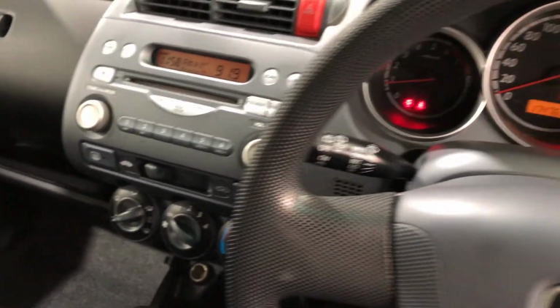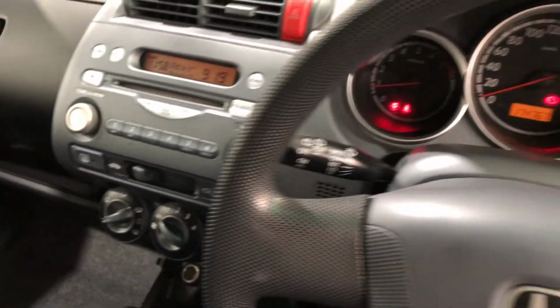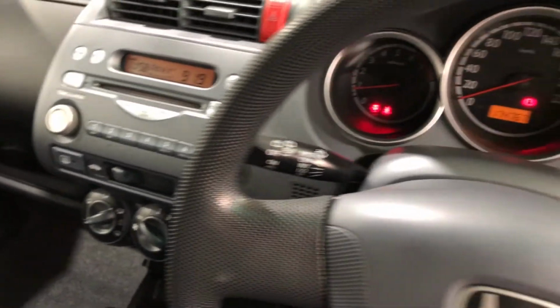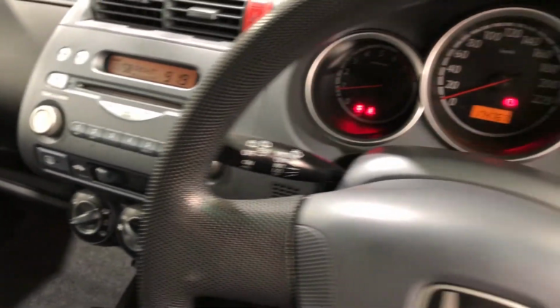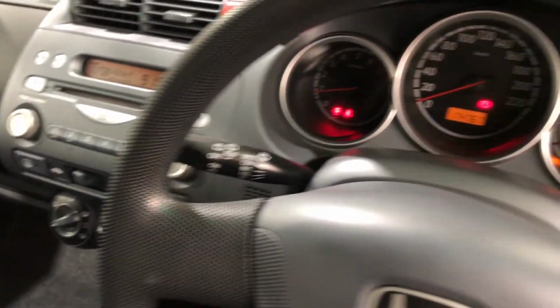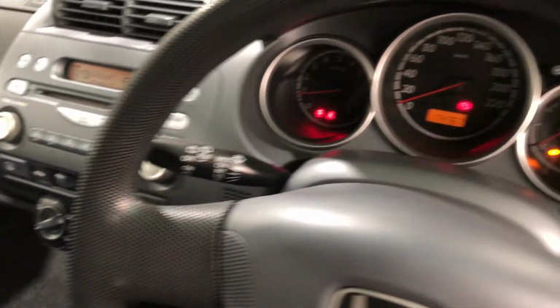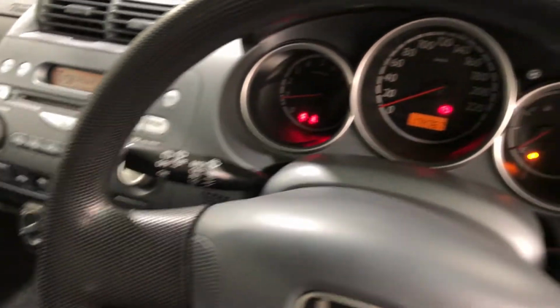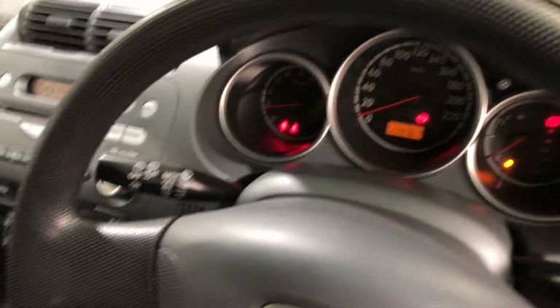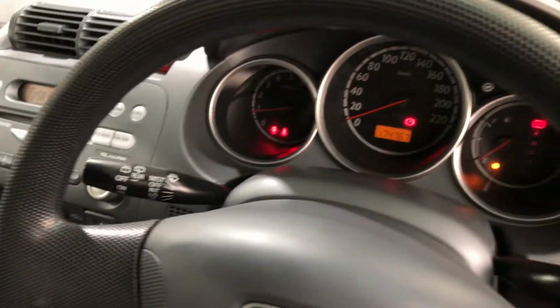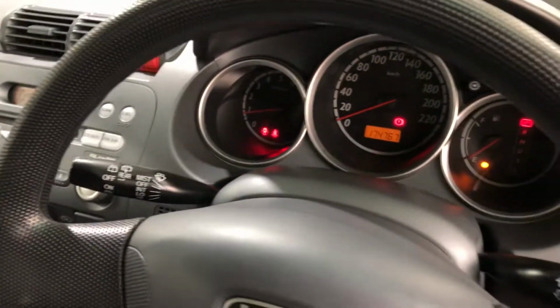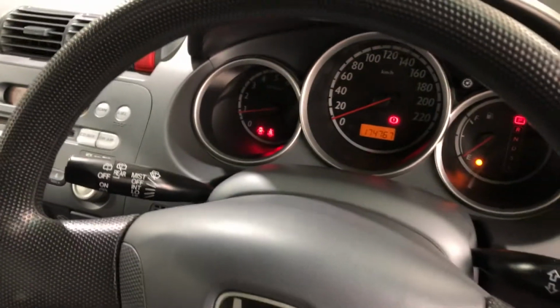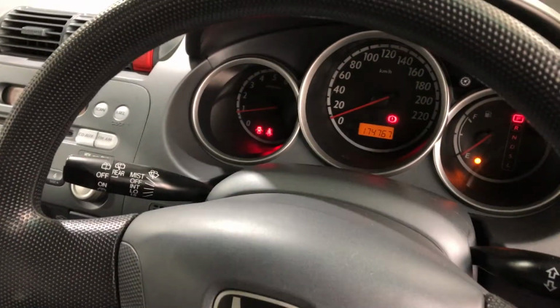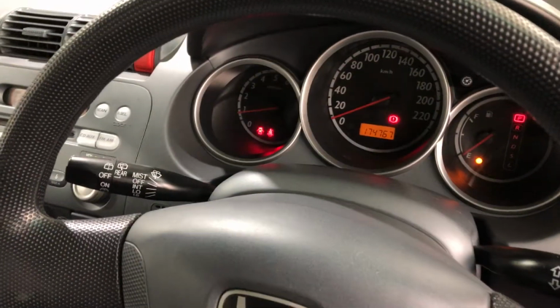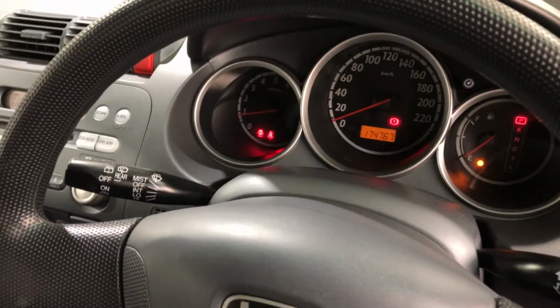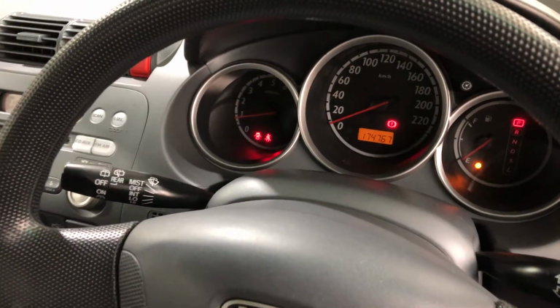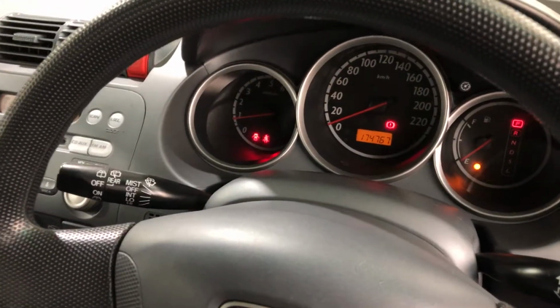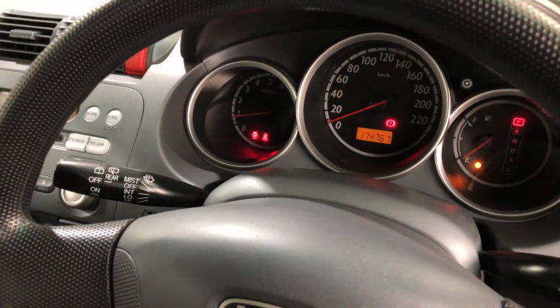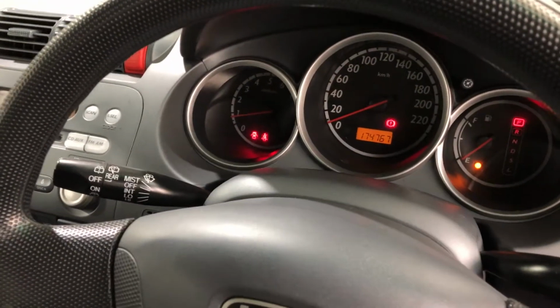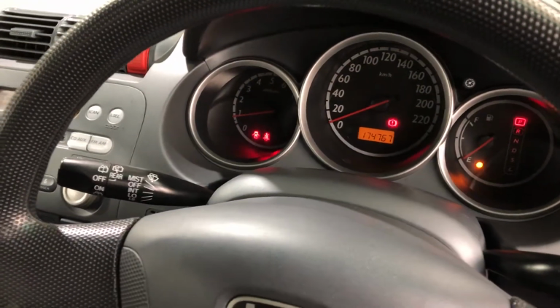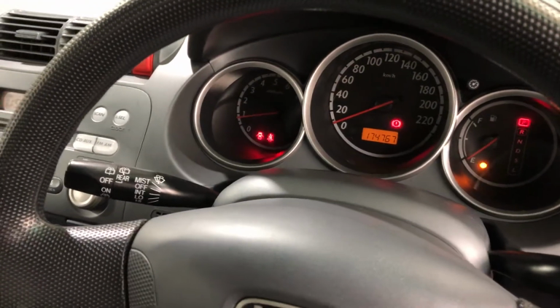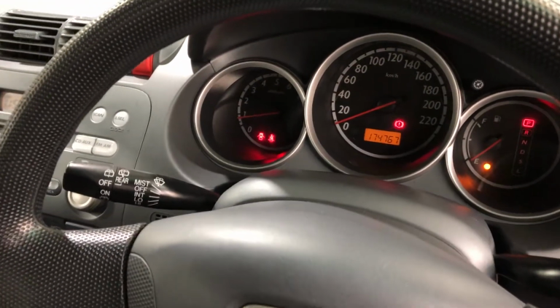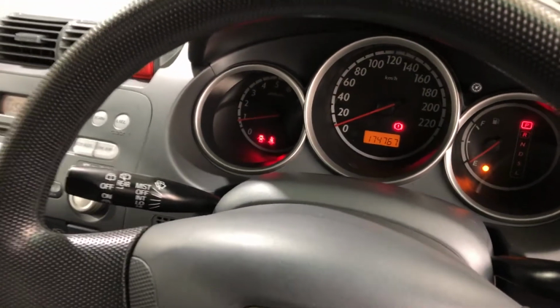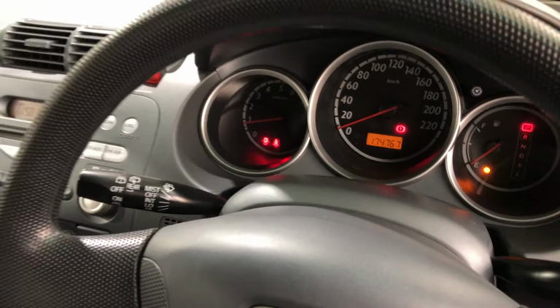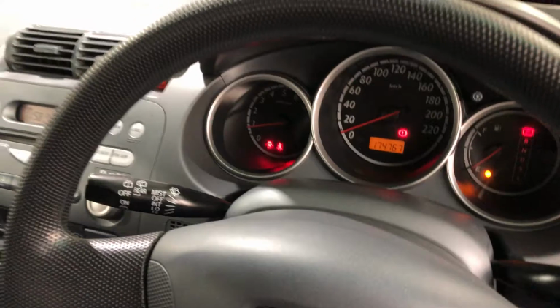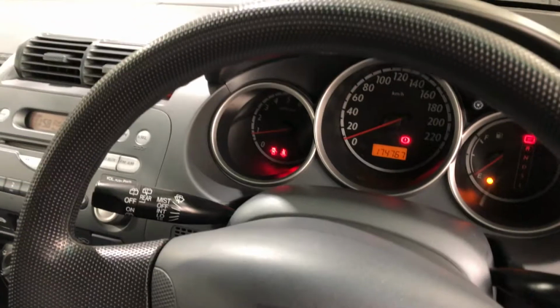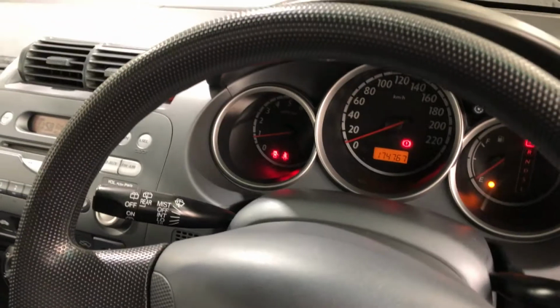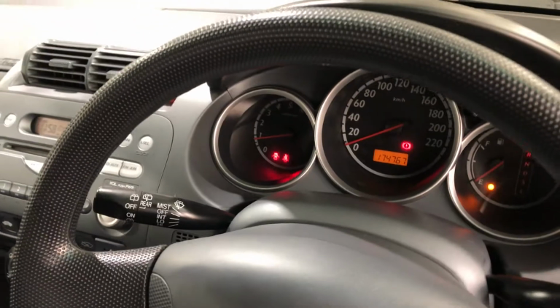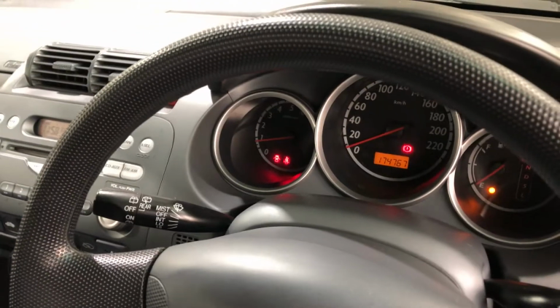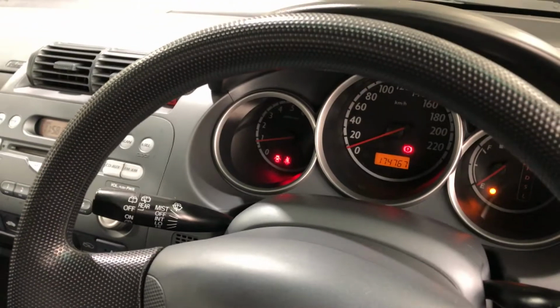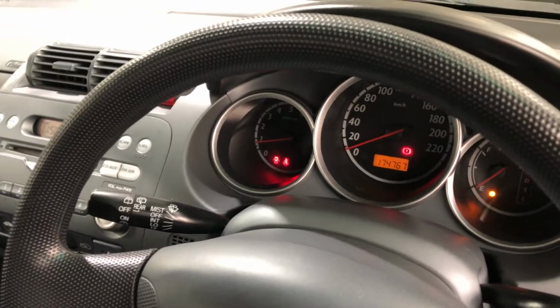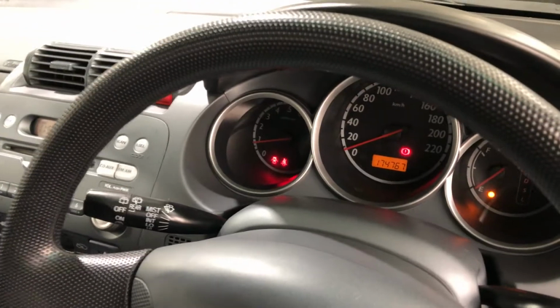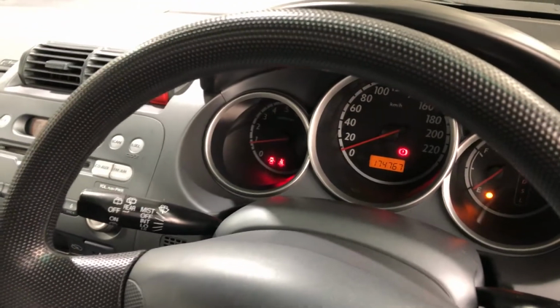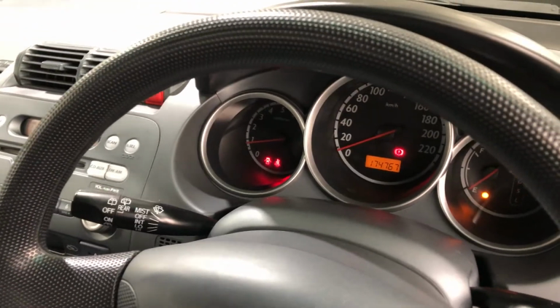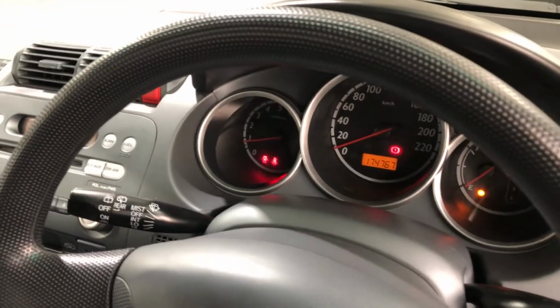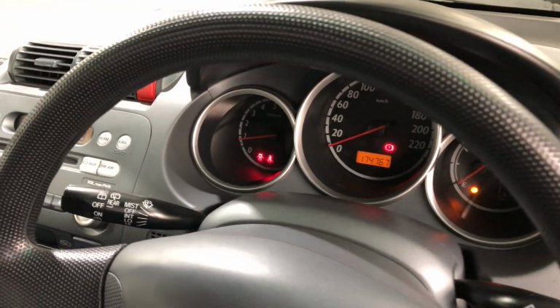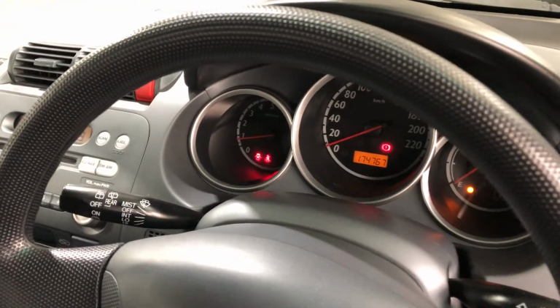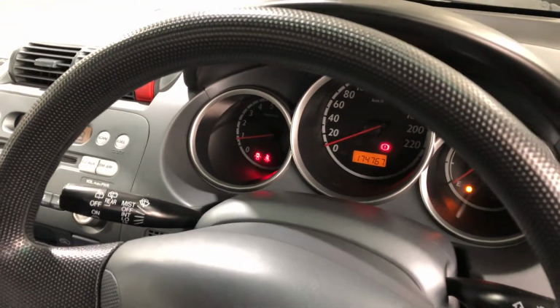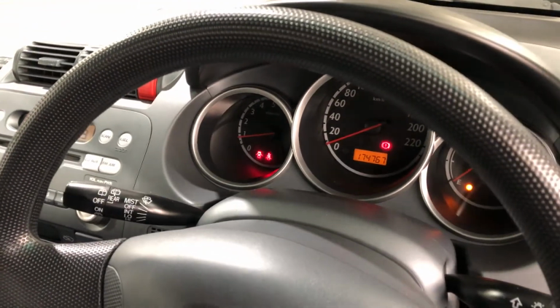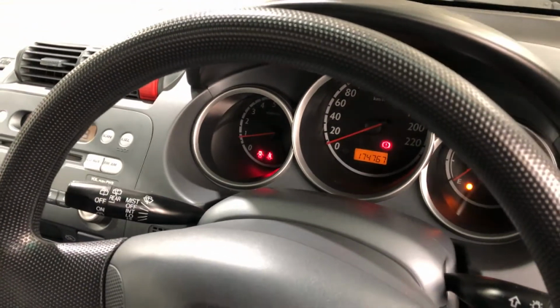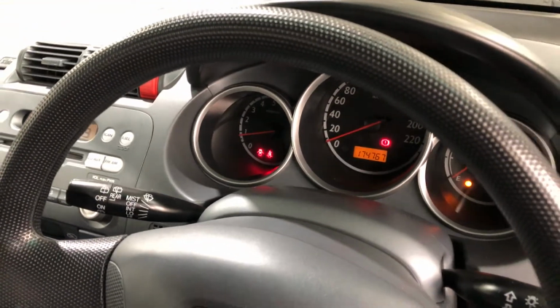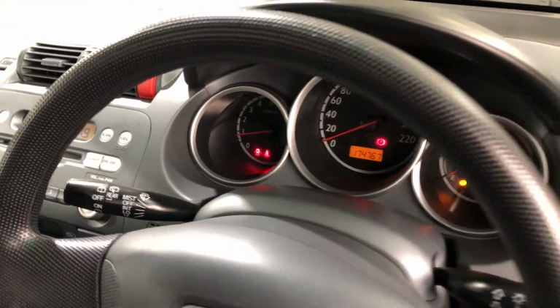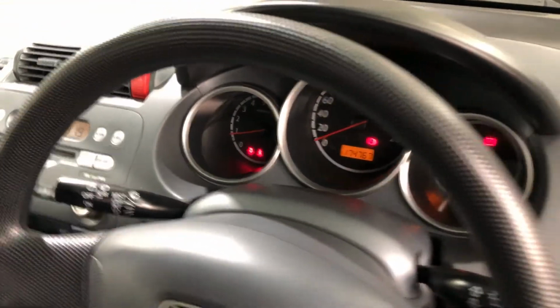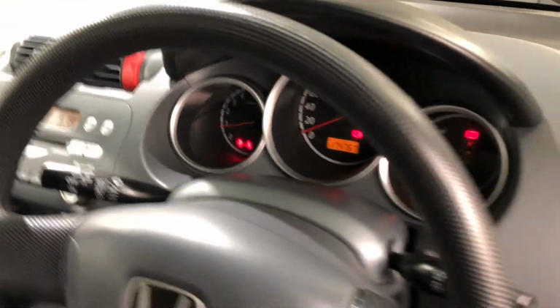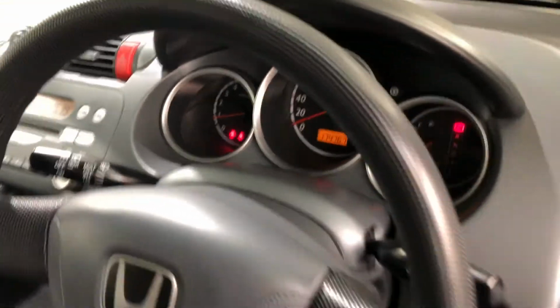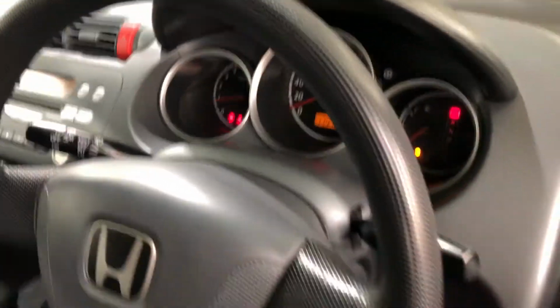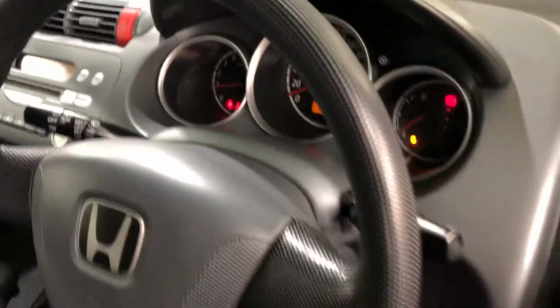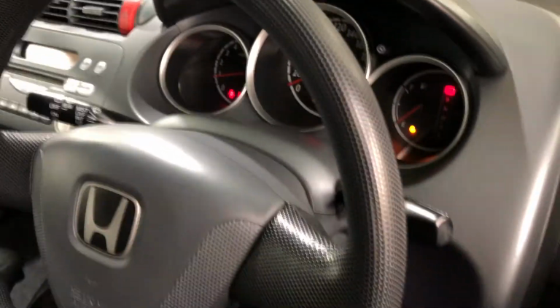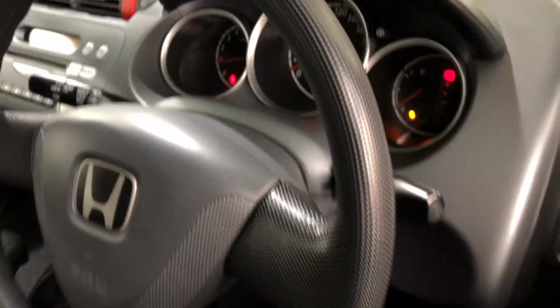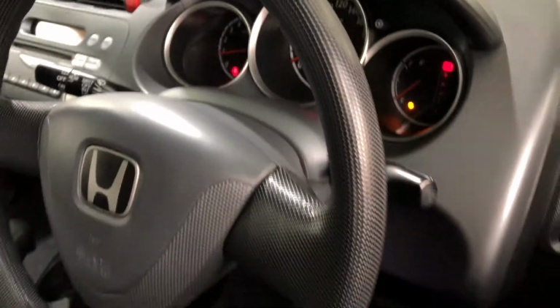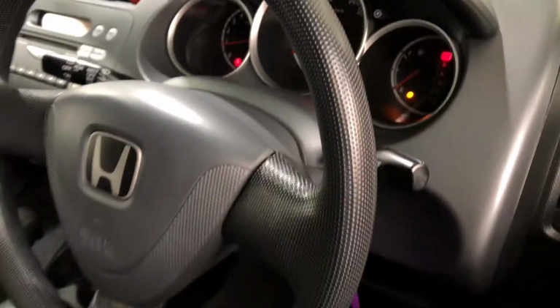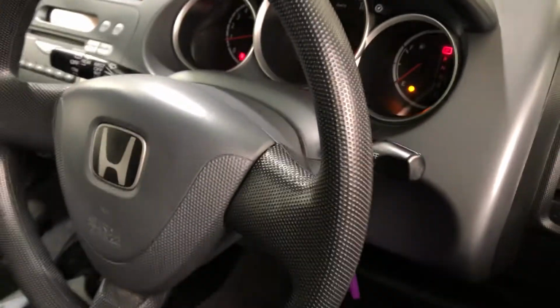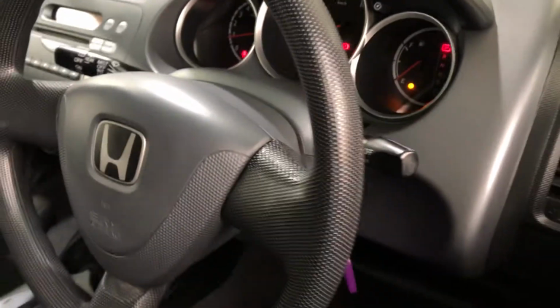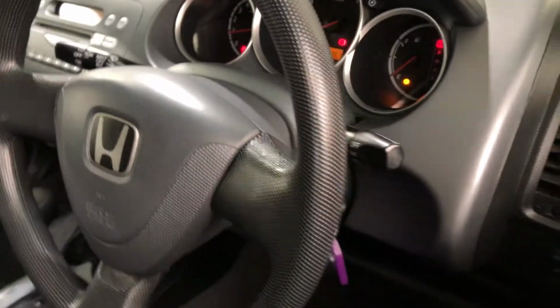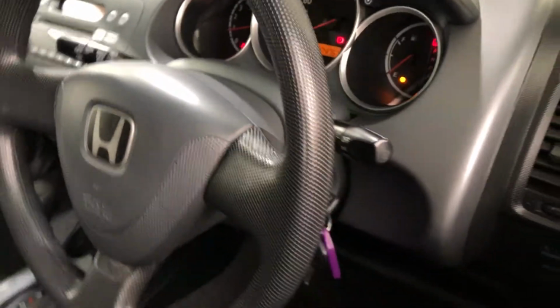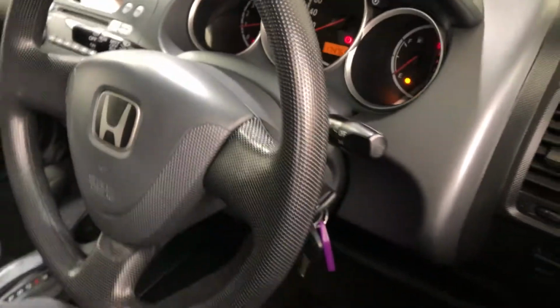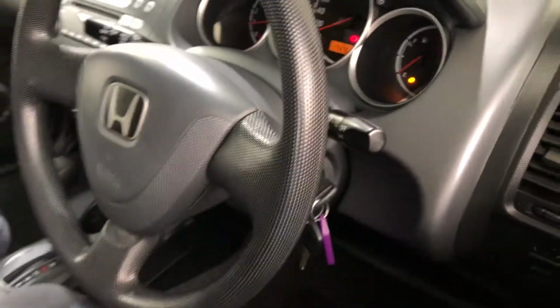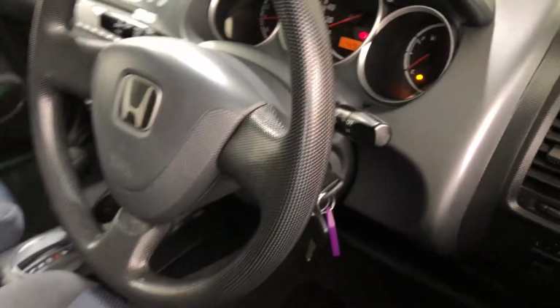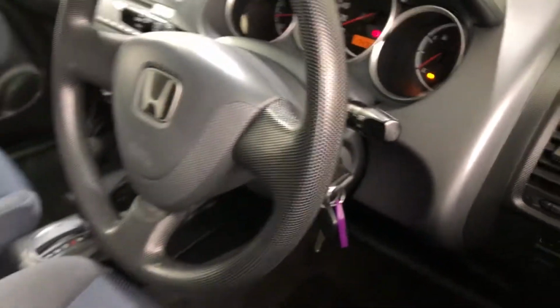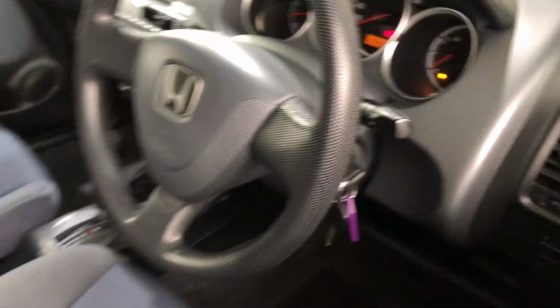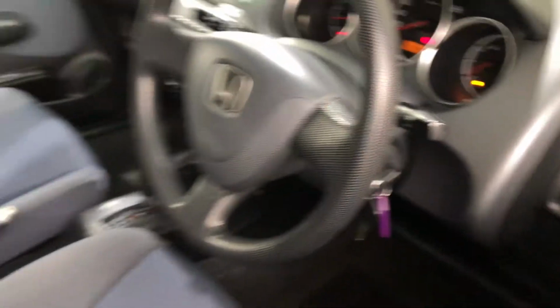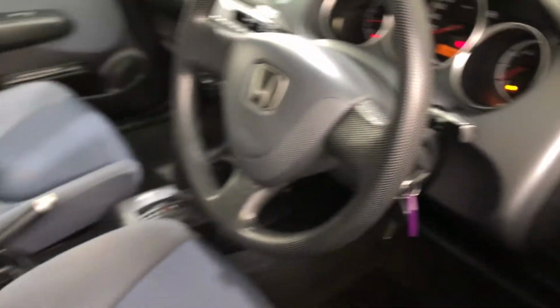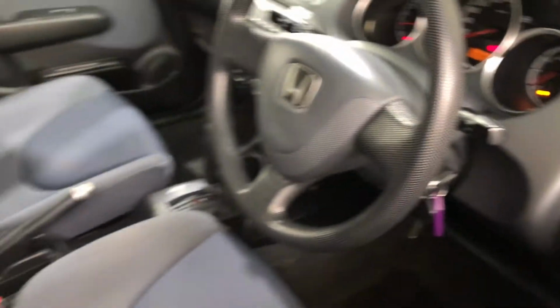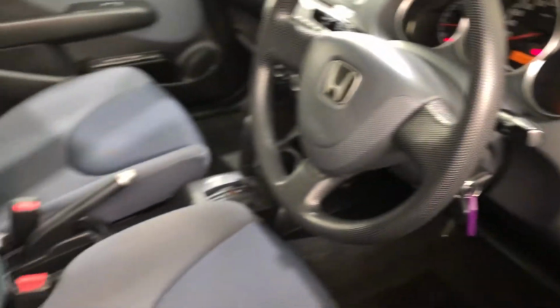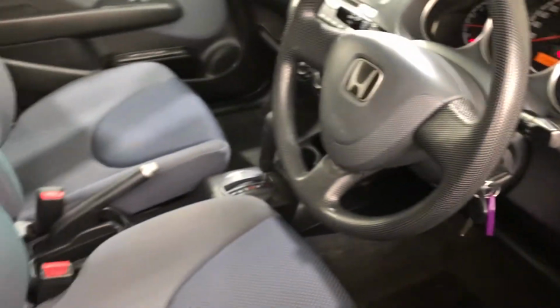This car comes with 176,000 kilometres on the clock, and it has a full set of keys and a full set of books.